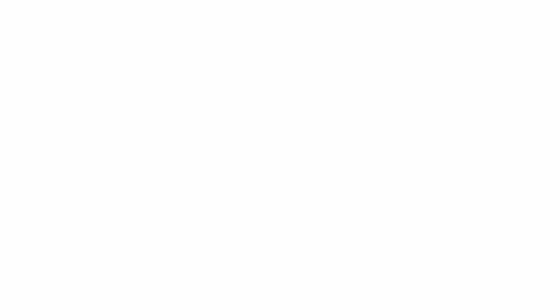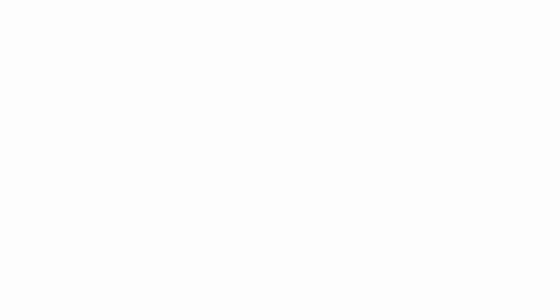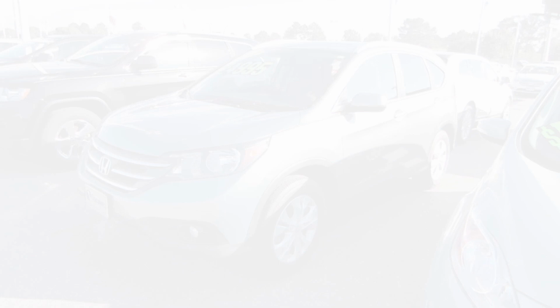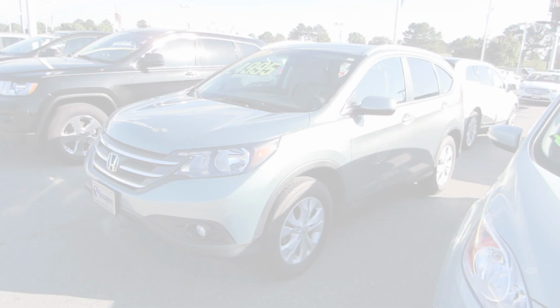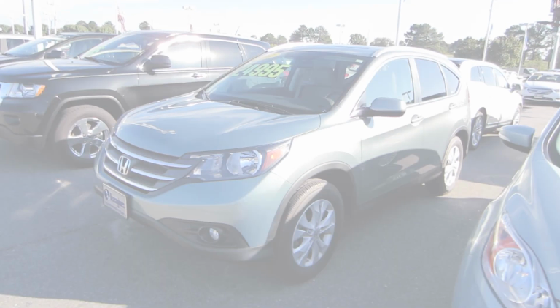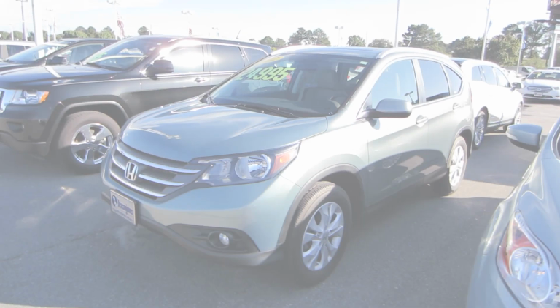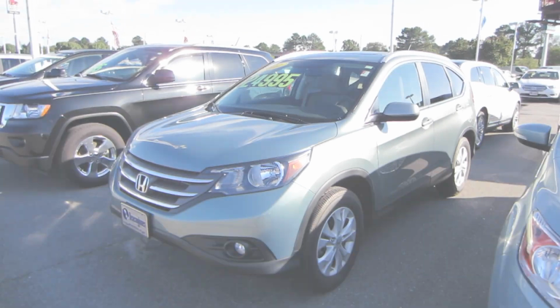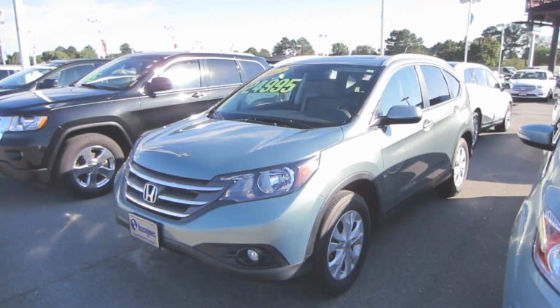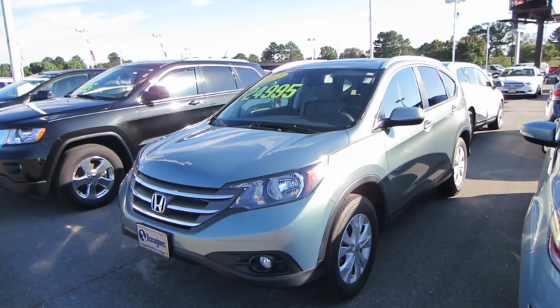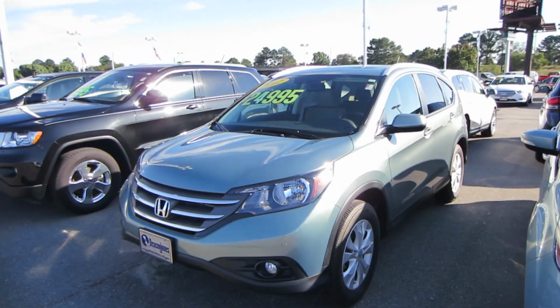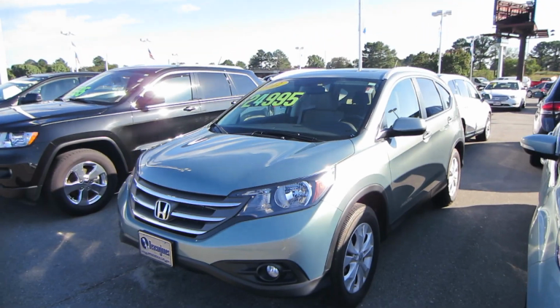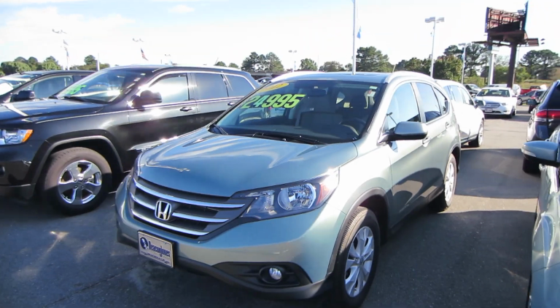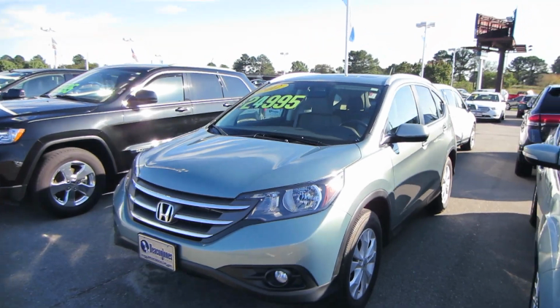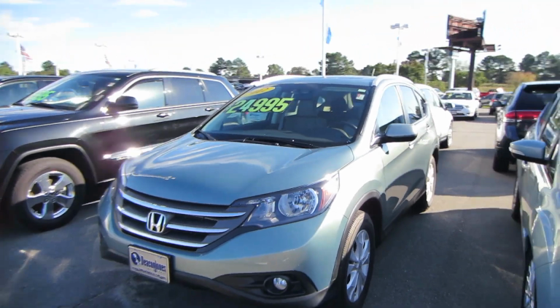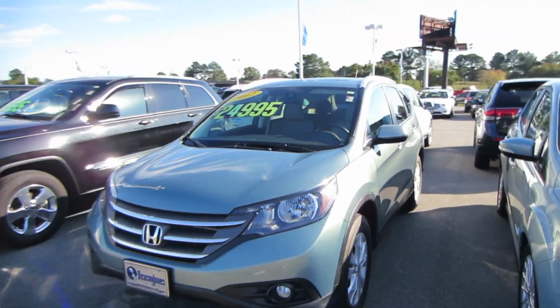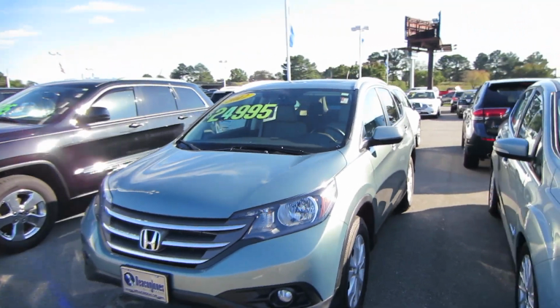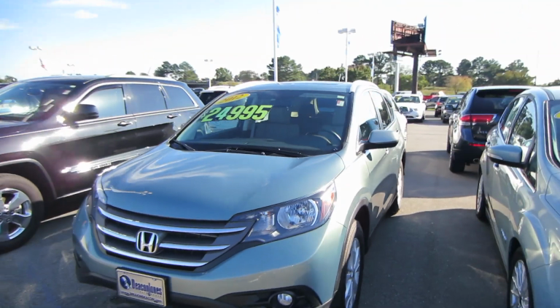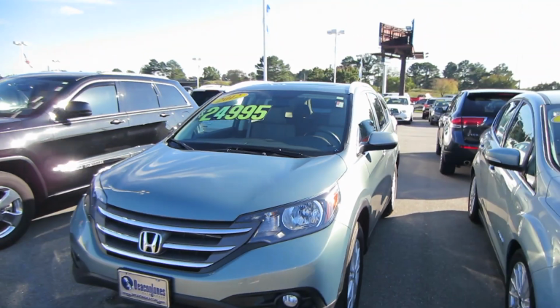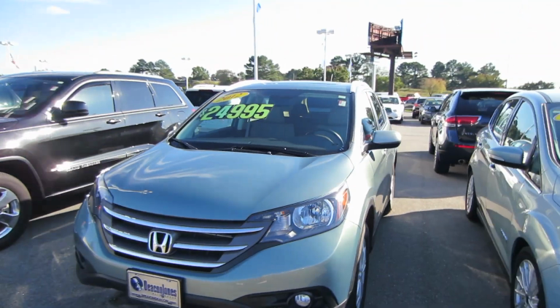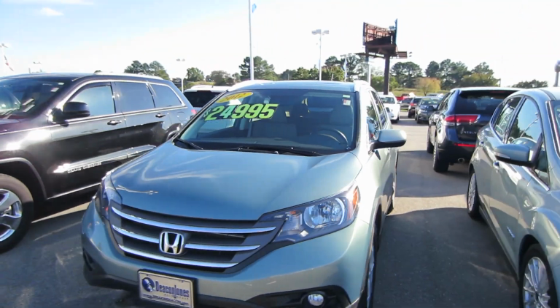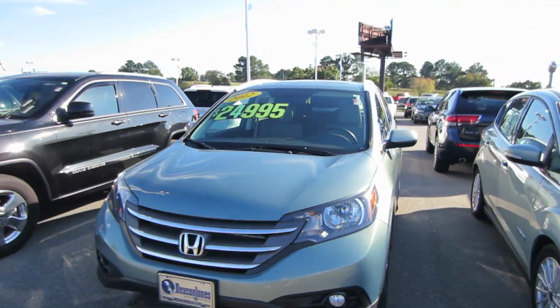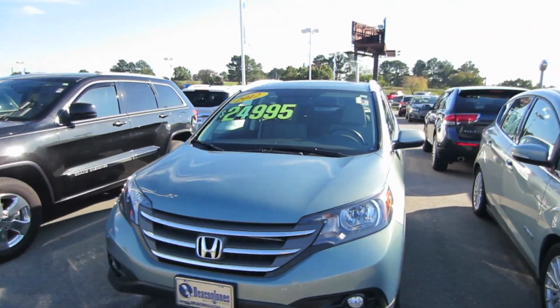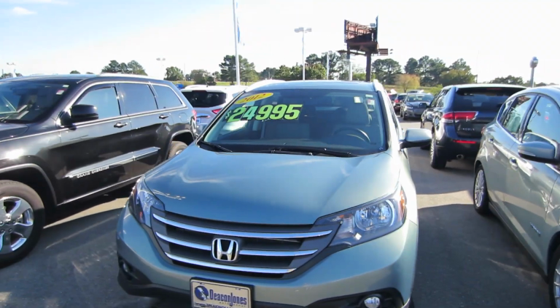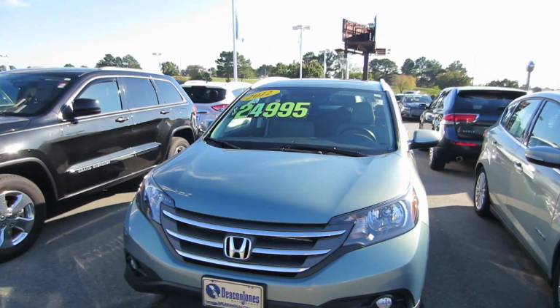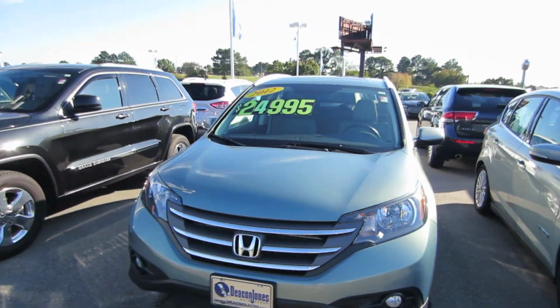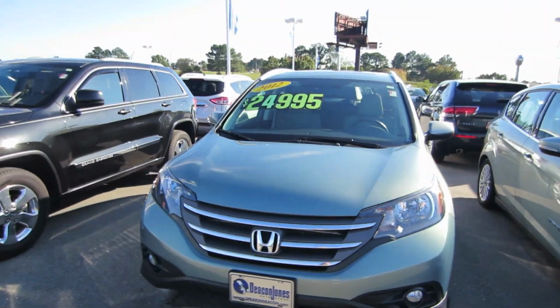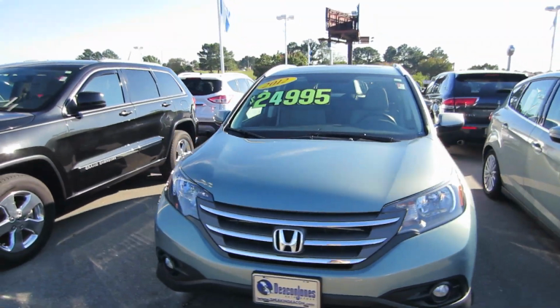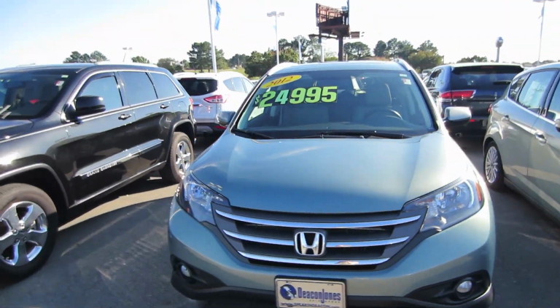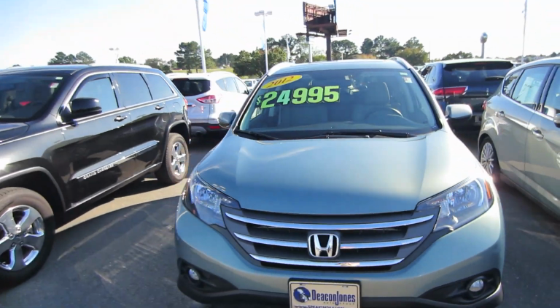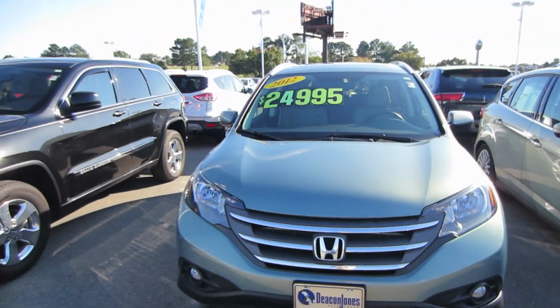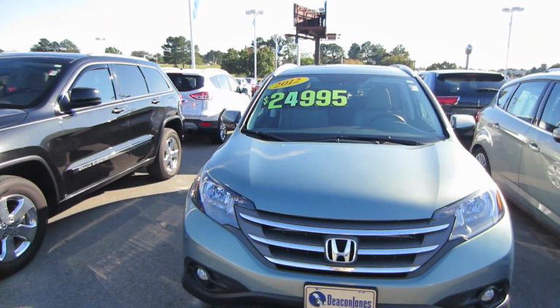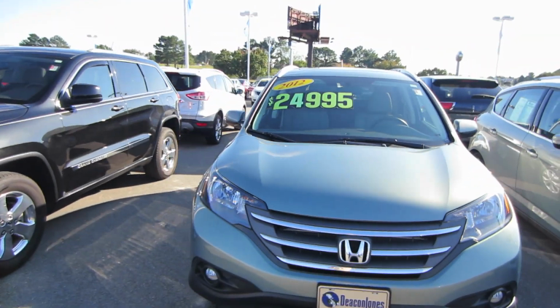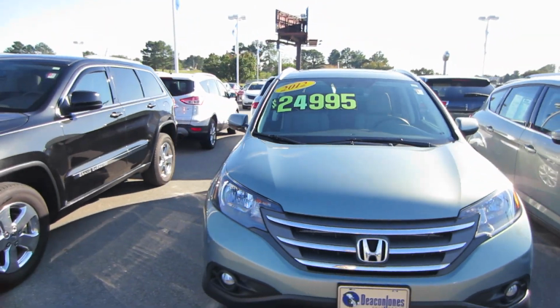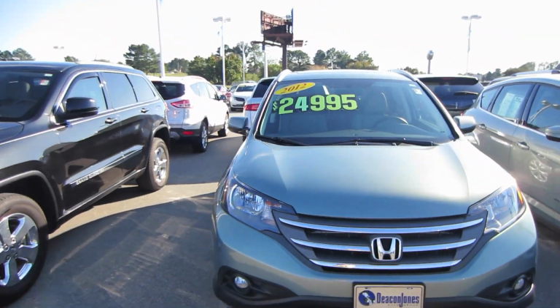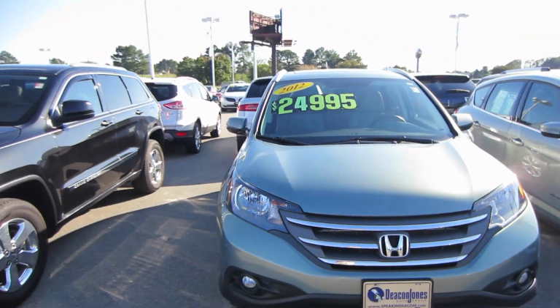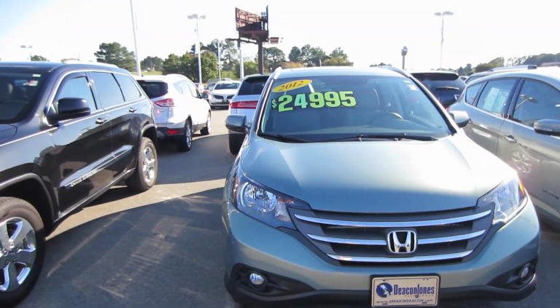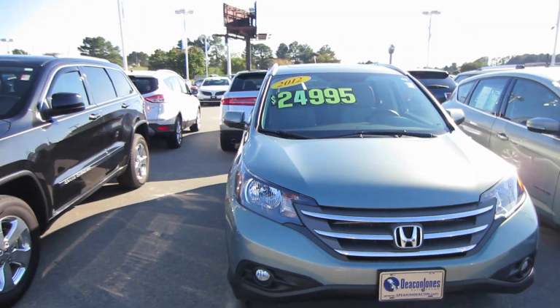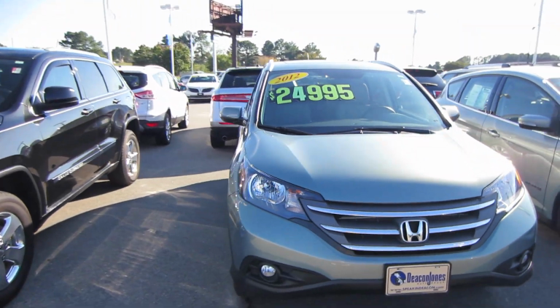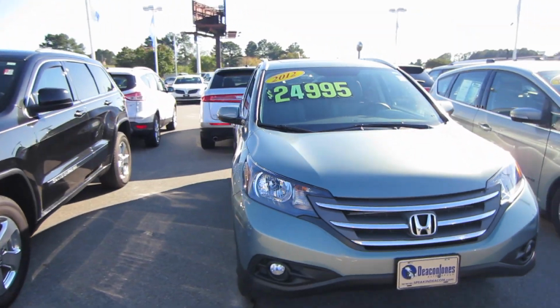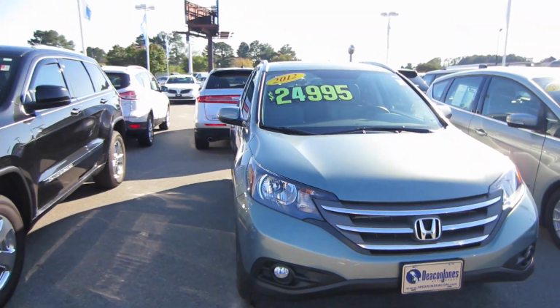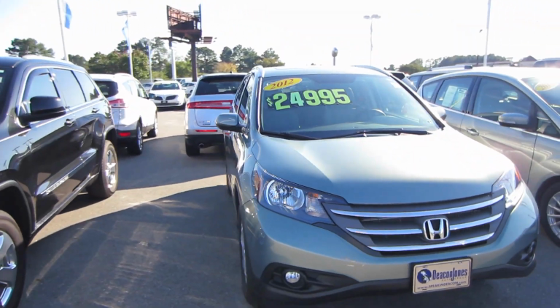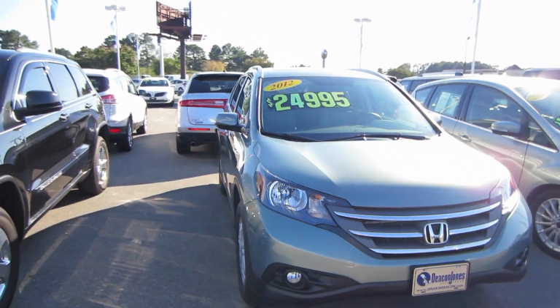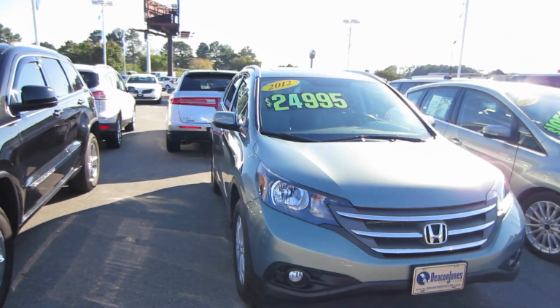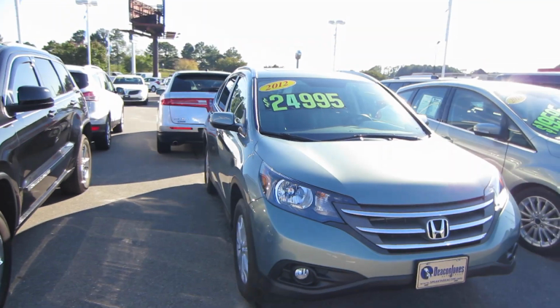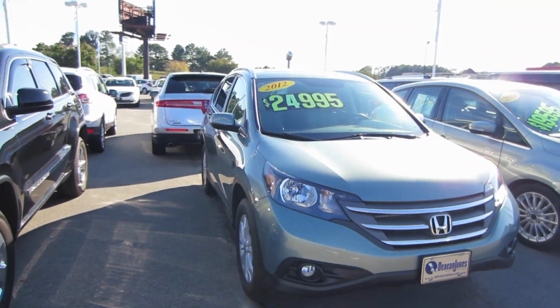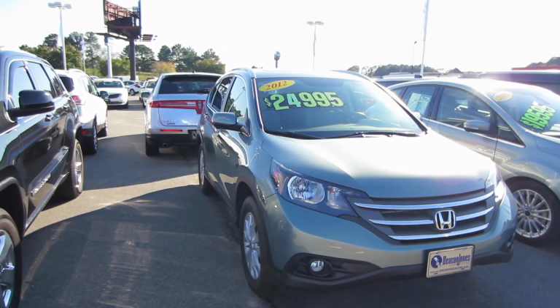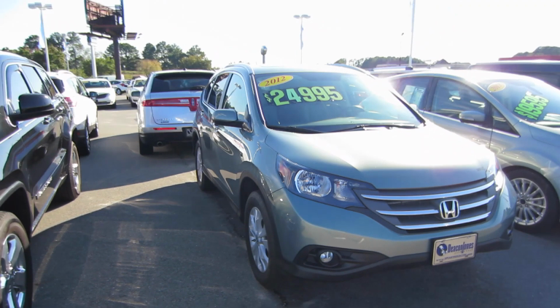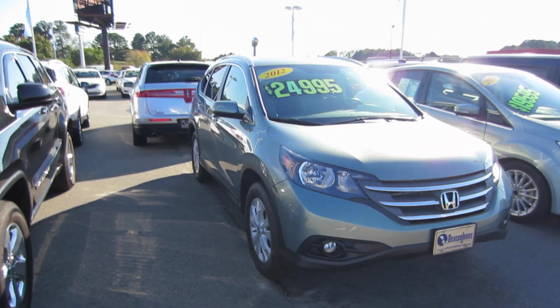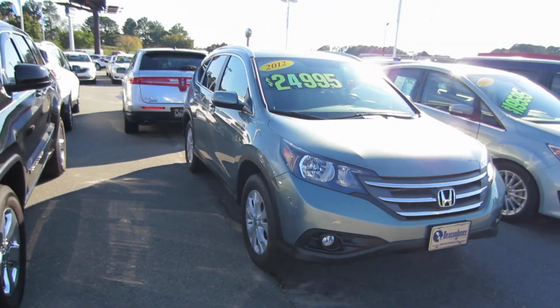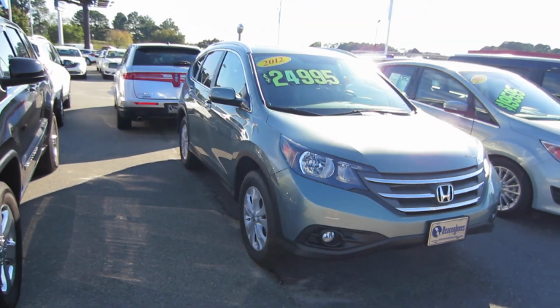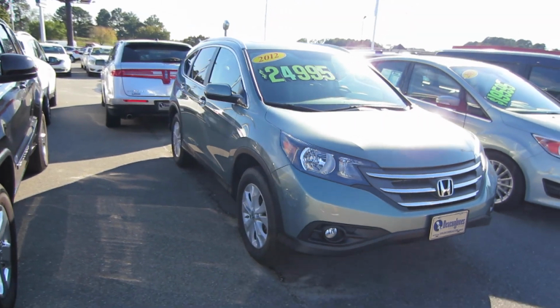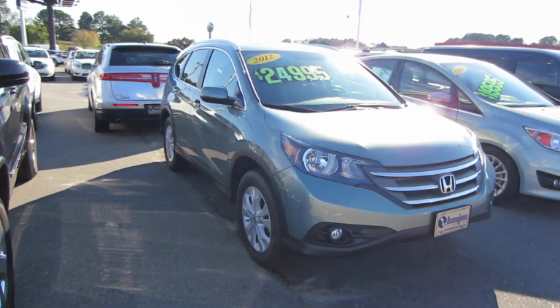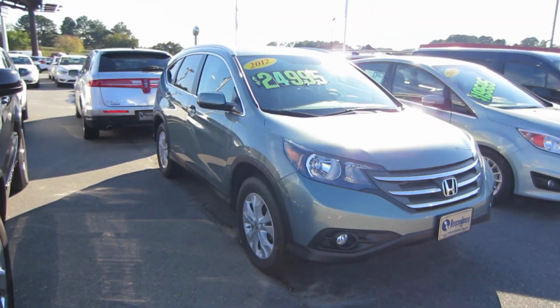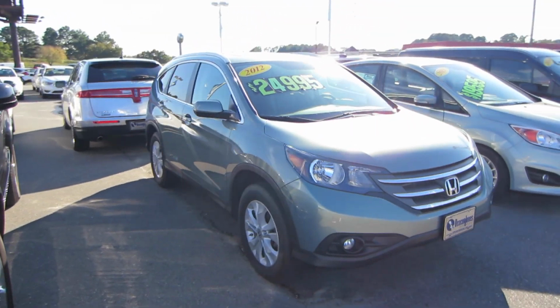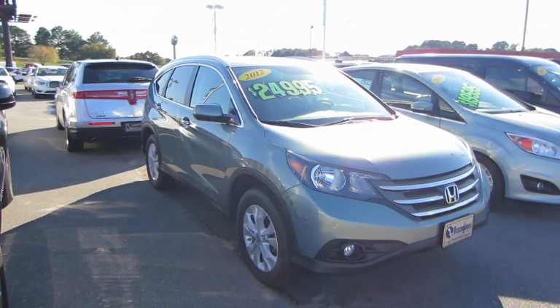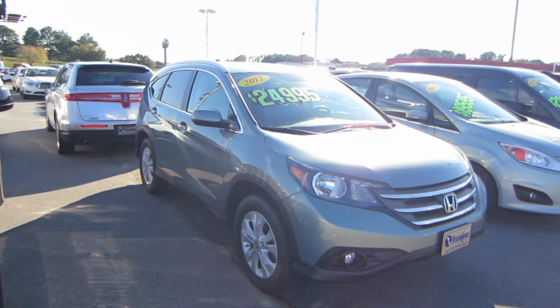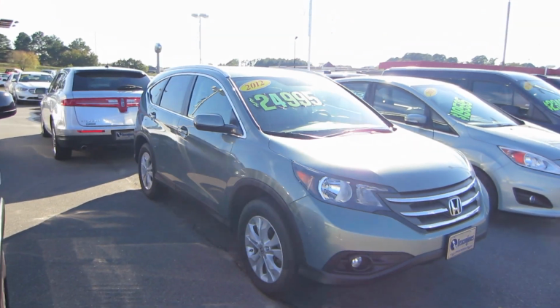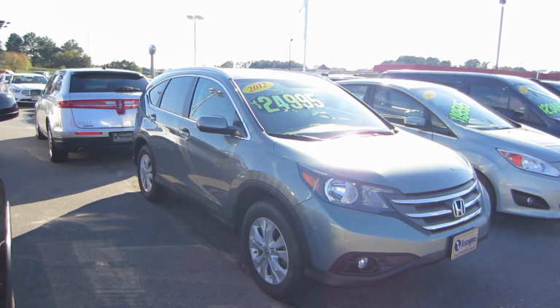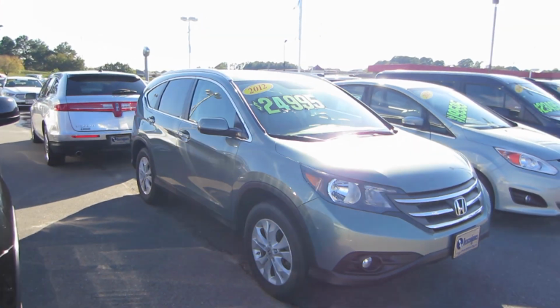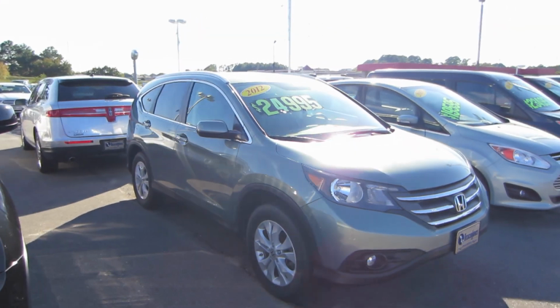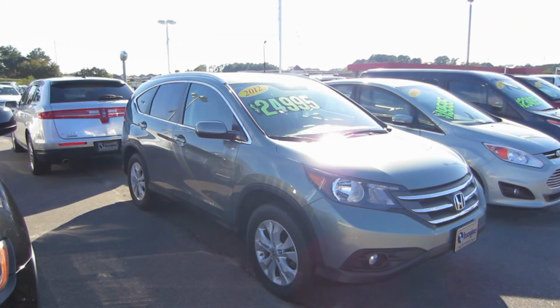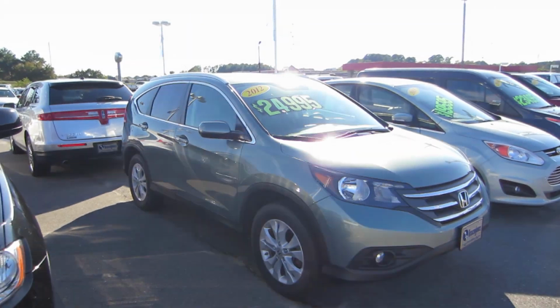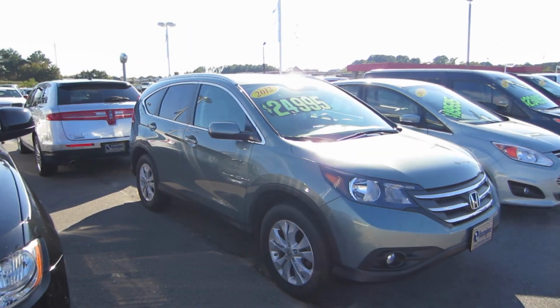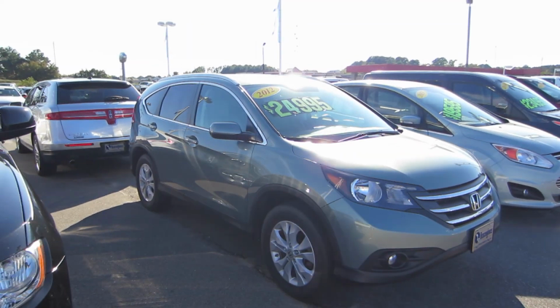Hey guys, this is Think Outside the Cube, and here in front of me I have a 2012 CR-V EX-L.